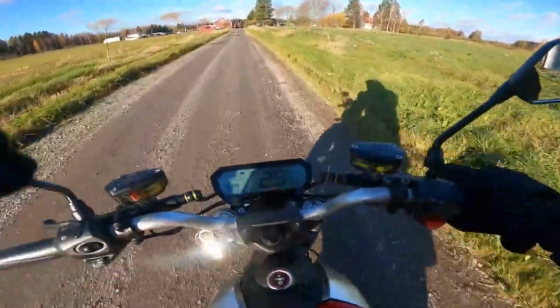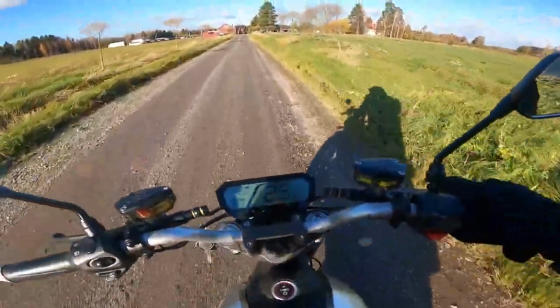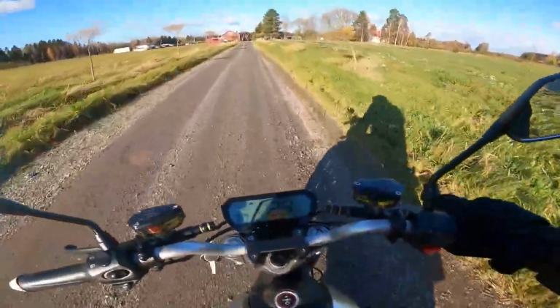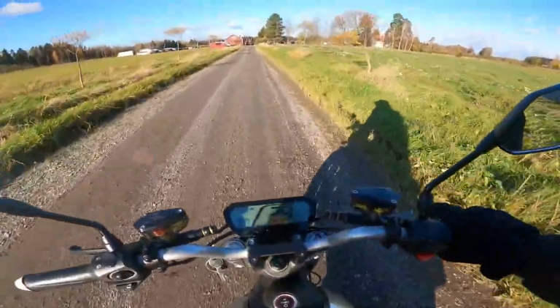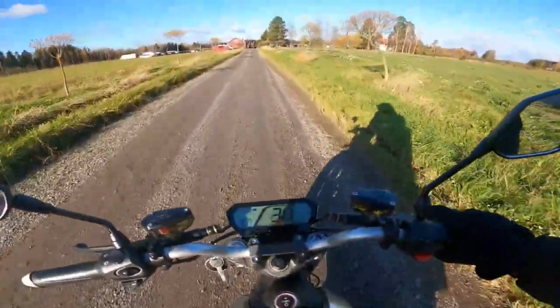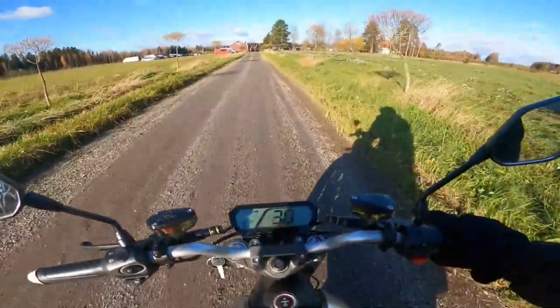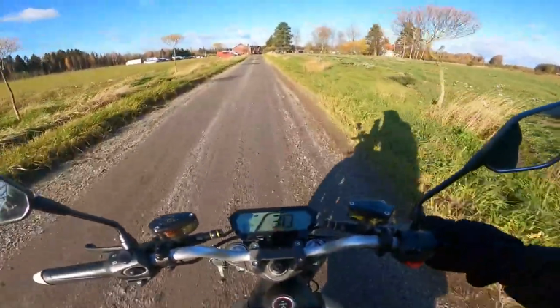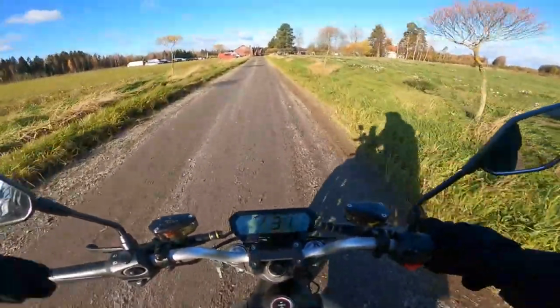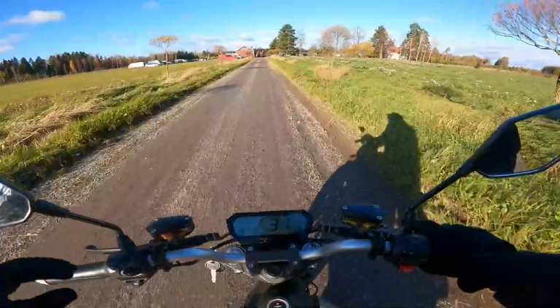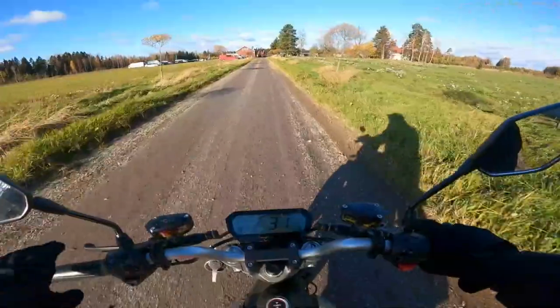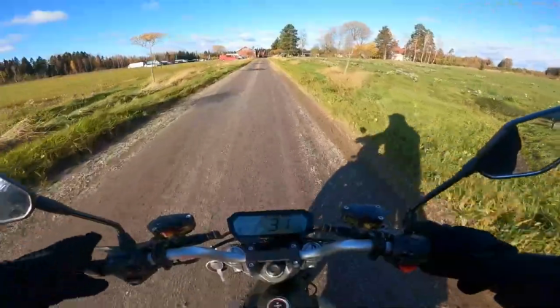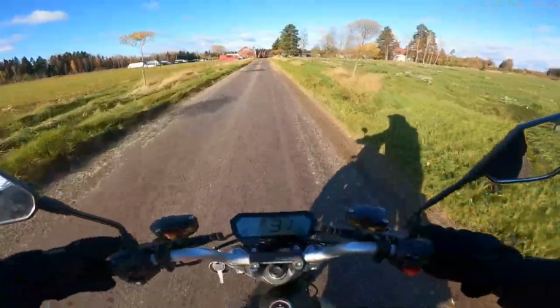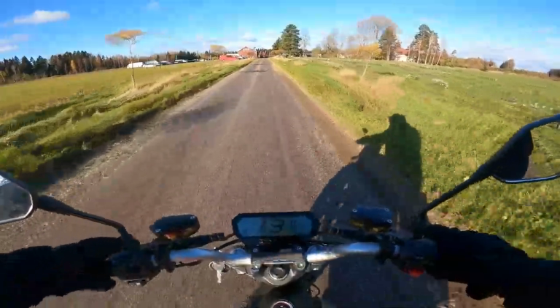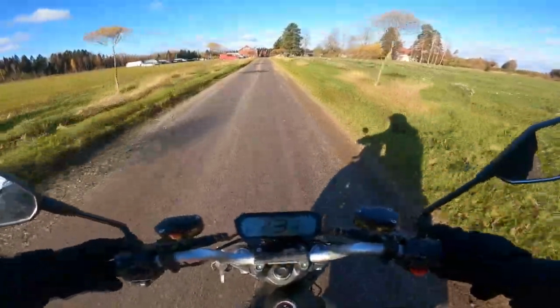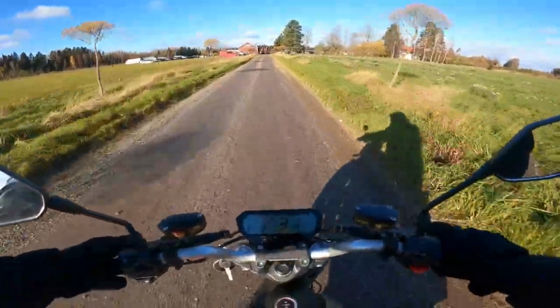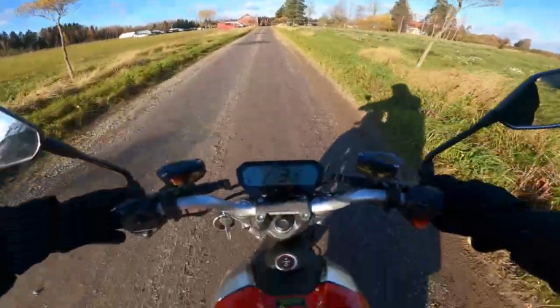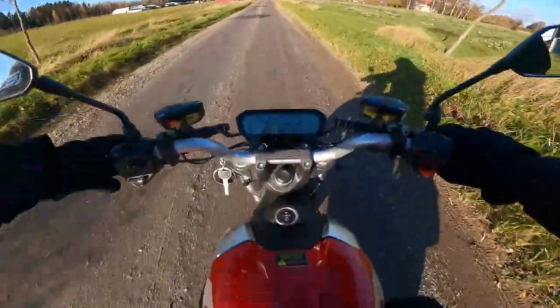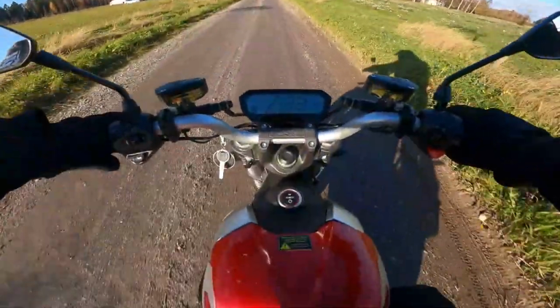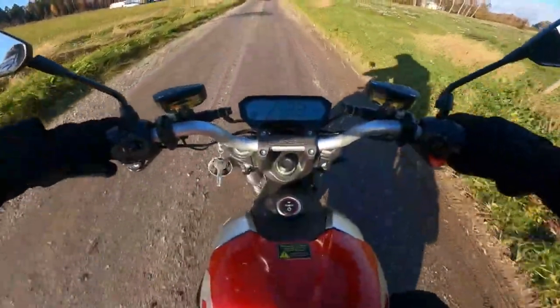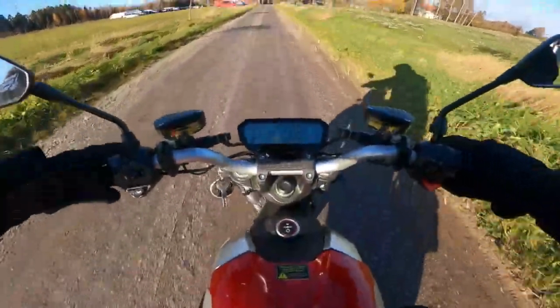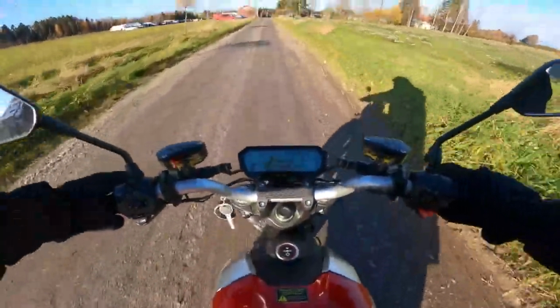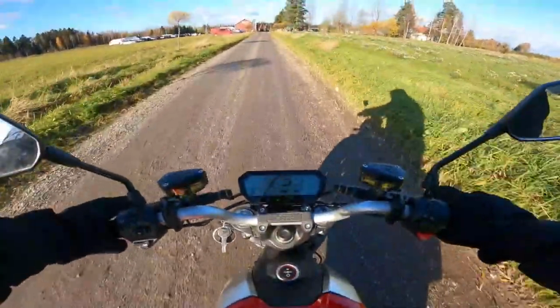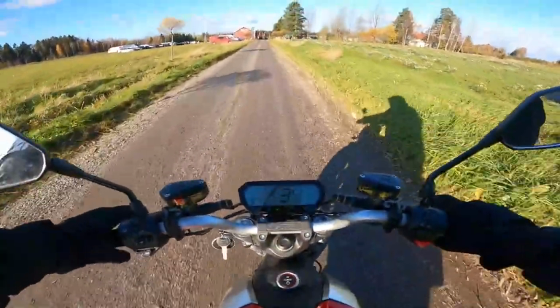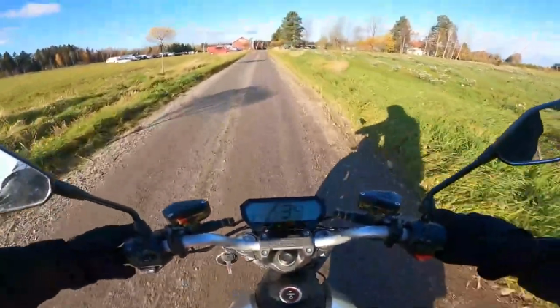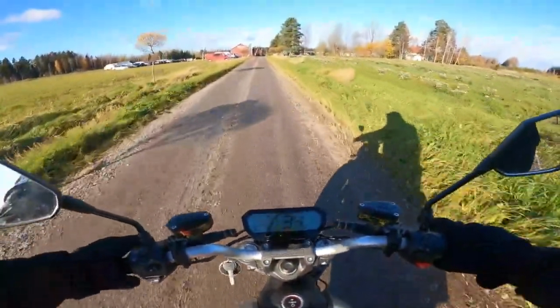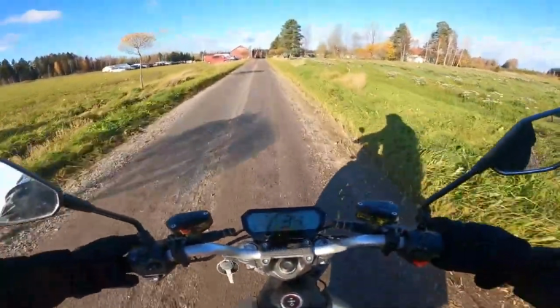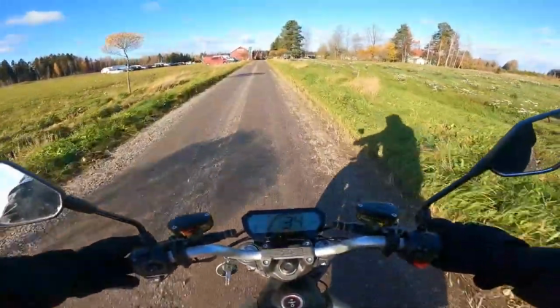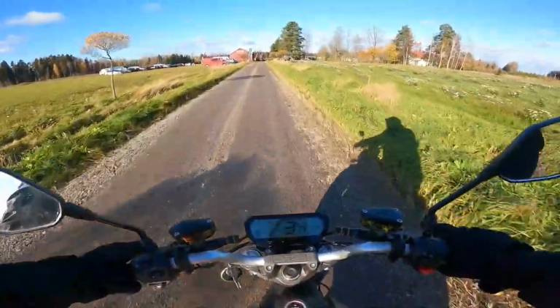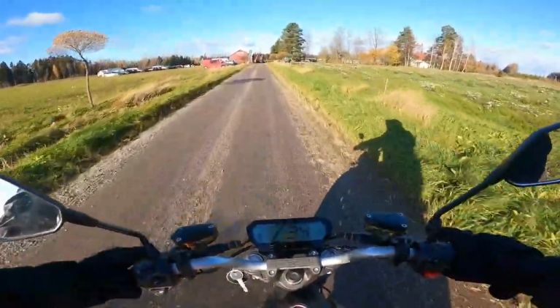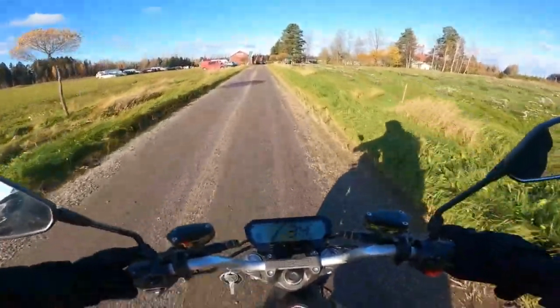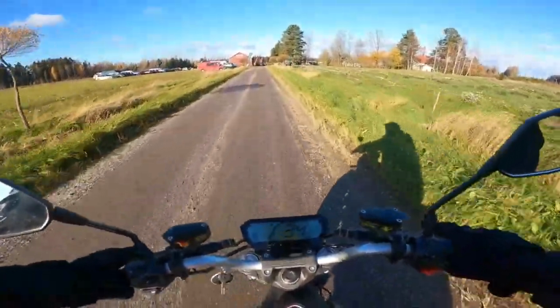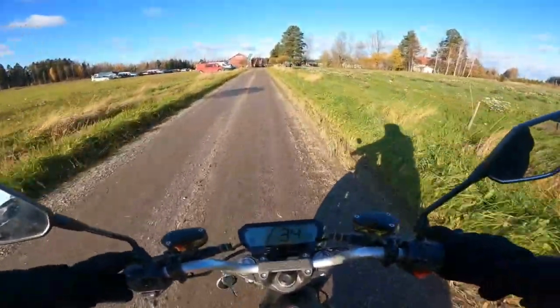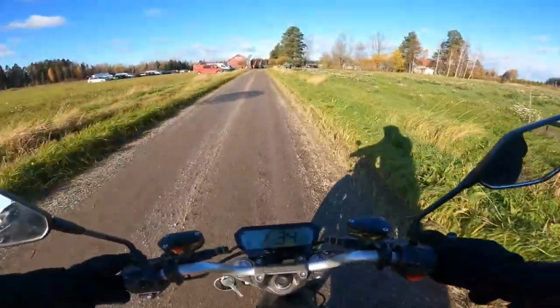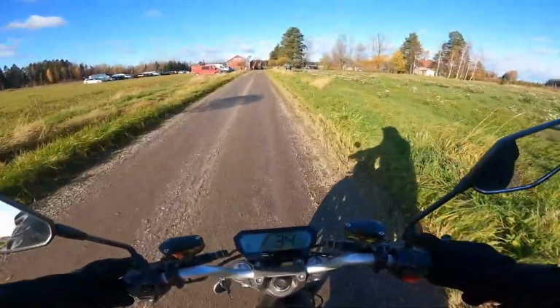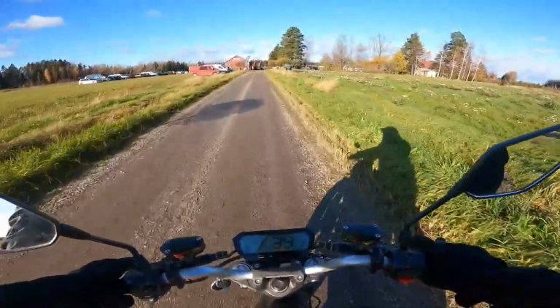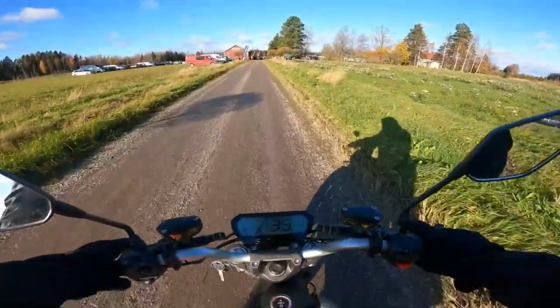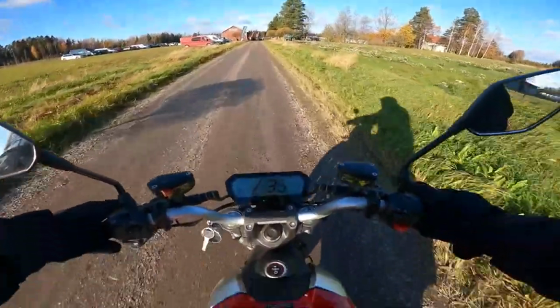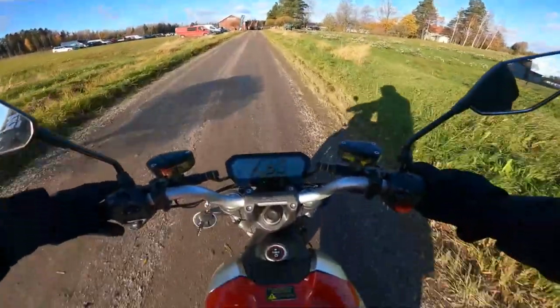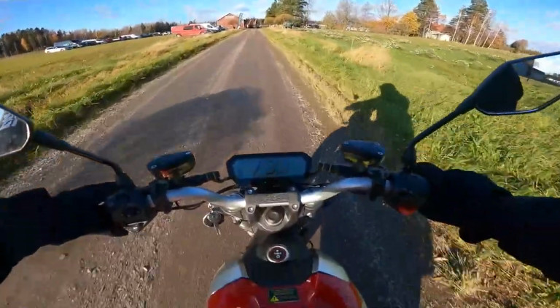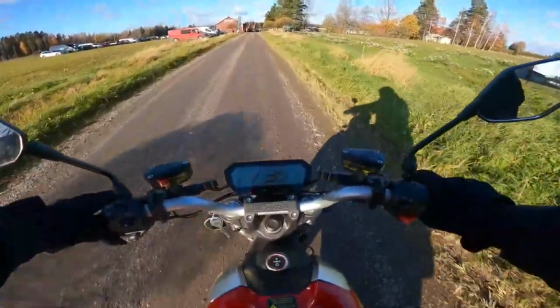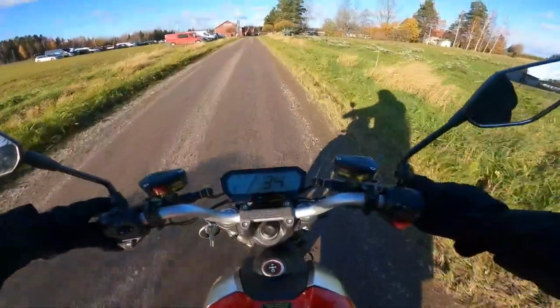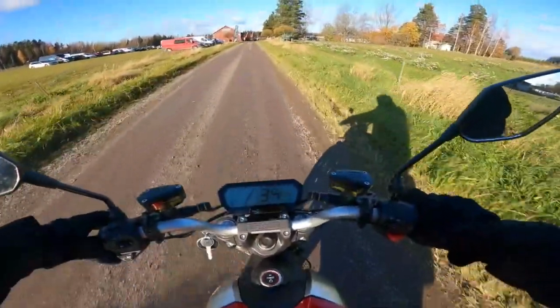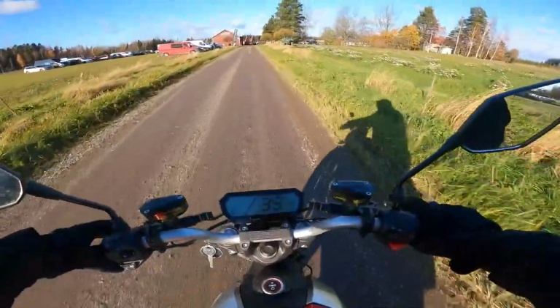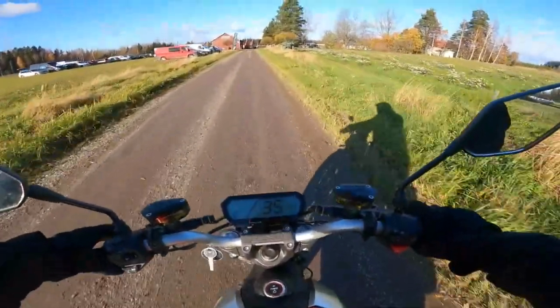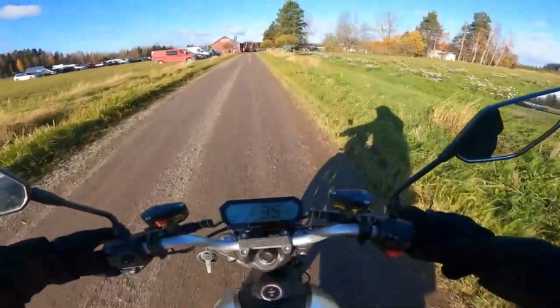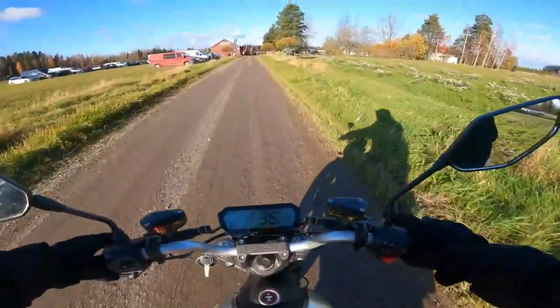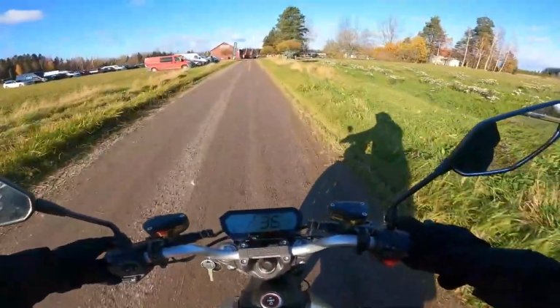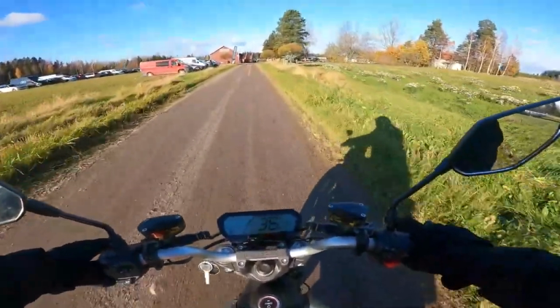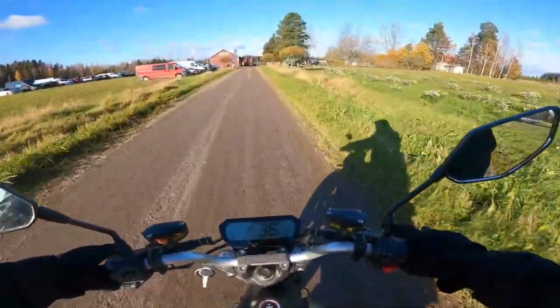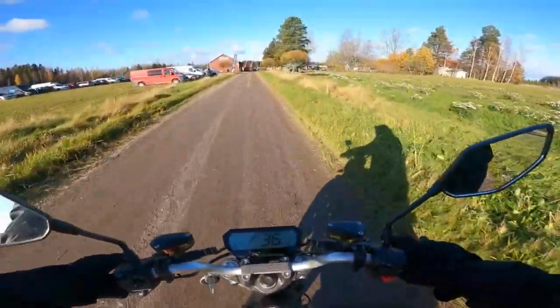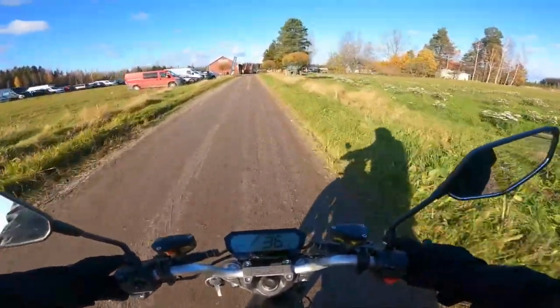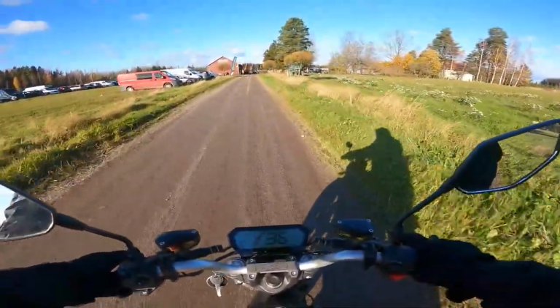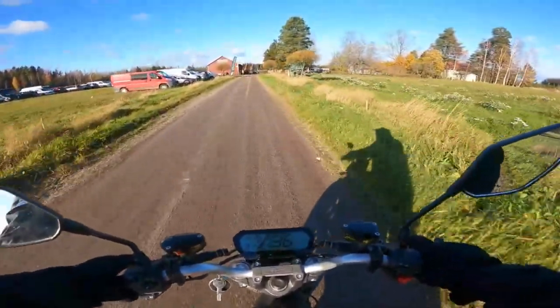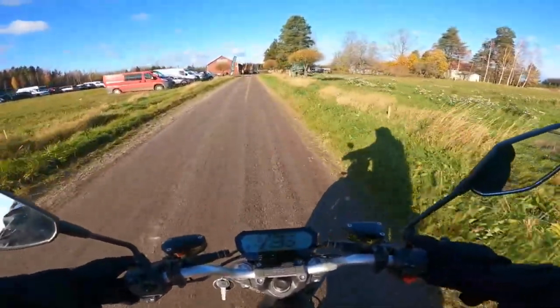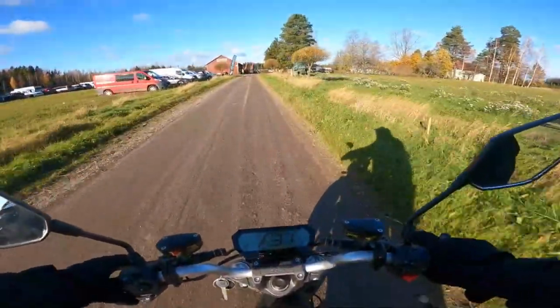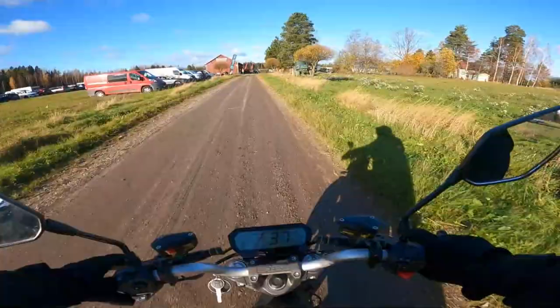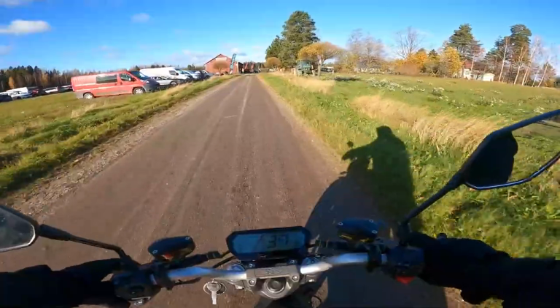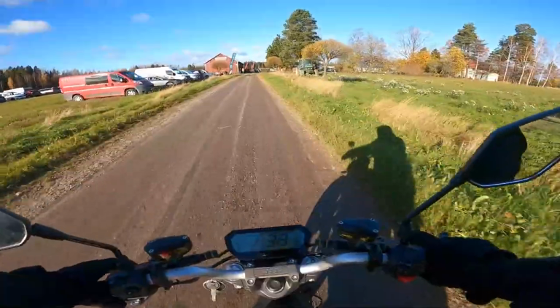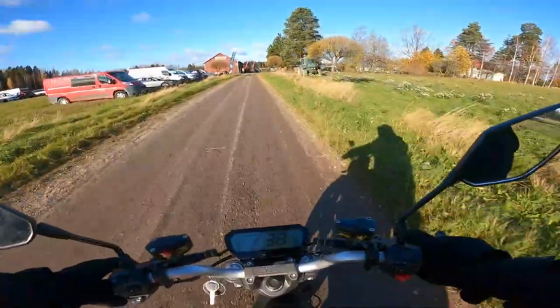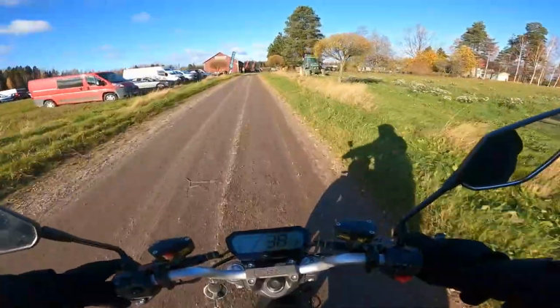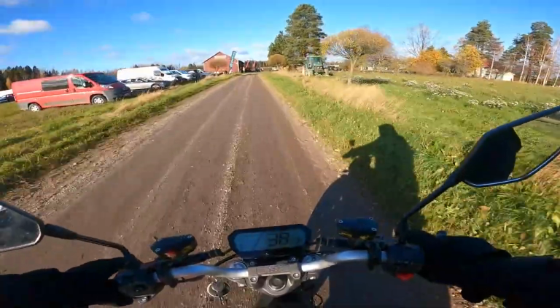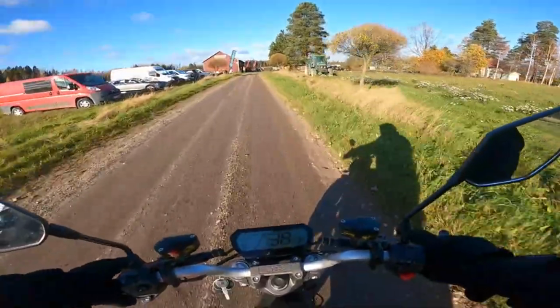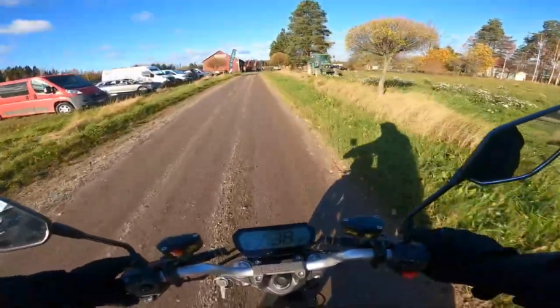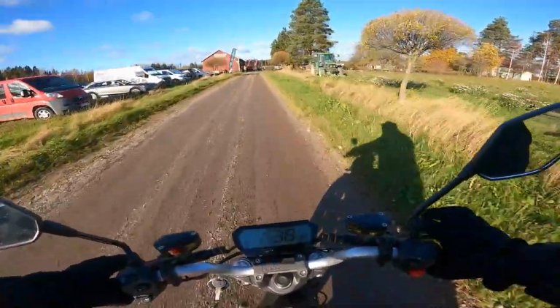Mietin, että tarvittaisiko tämä mikrofonia, mutta no joo, ehkä olisi tarvinnut, koska vähän tuulee. Mutta itse asiassa tämä mopo on hyvin hiljainen.